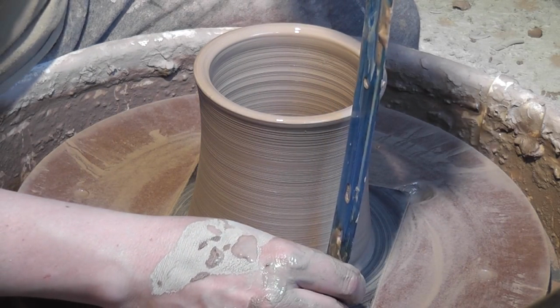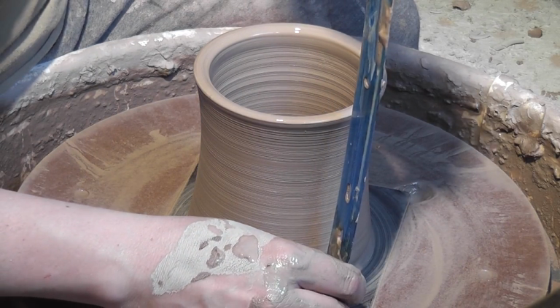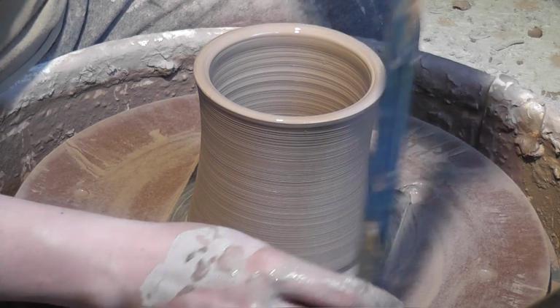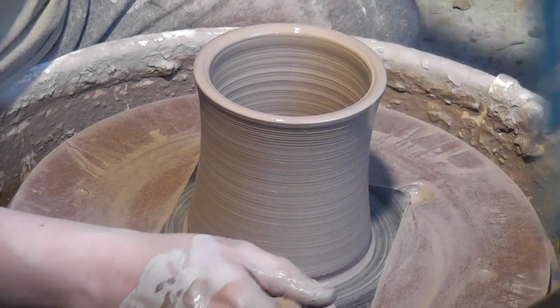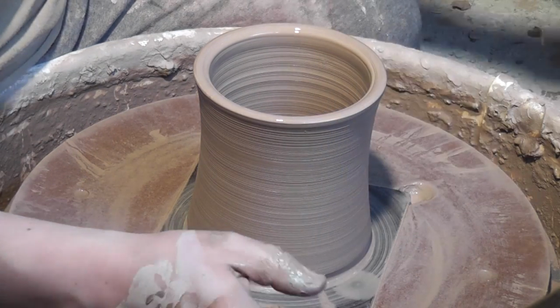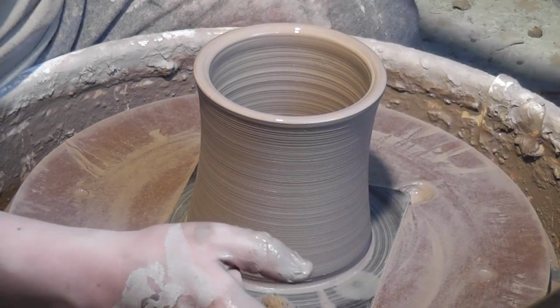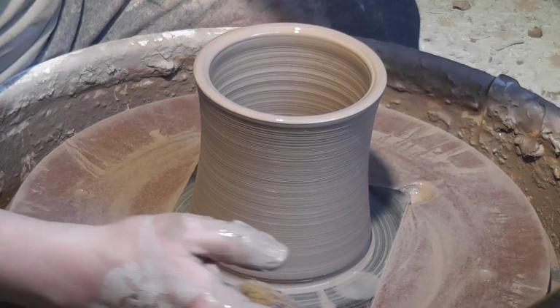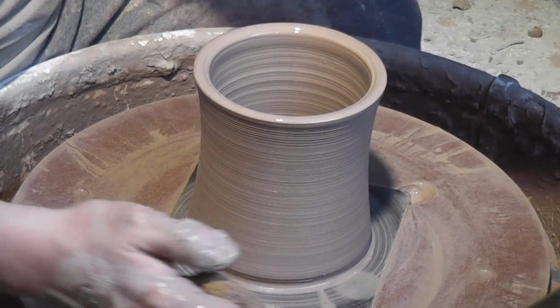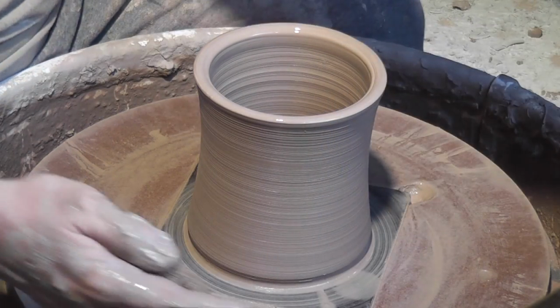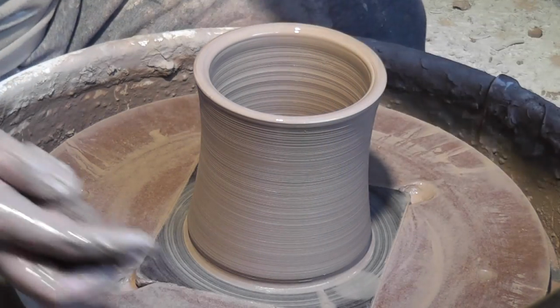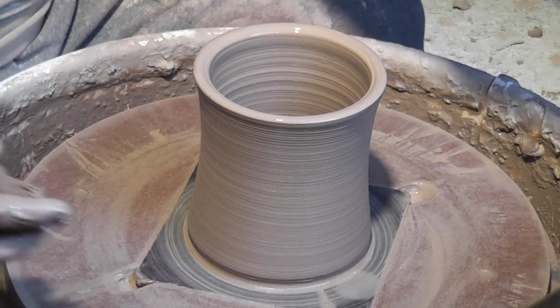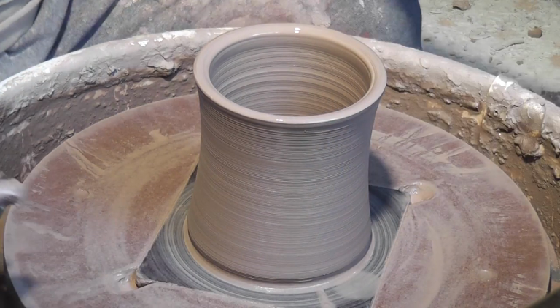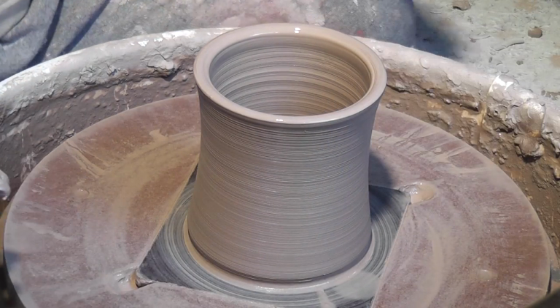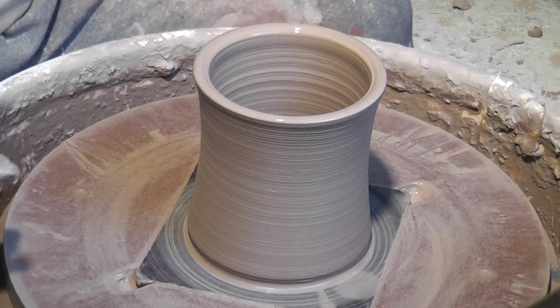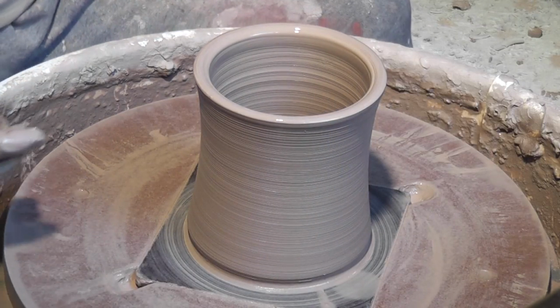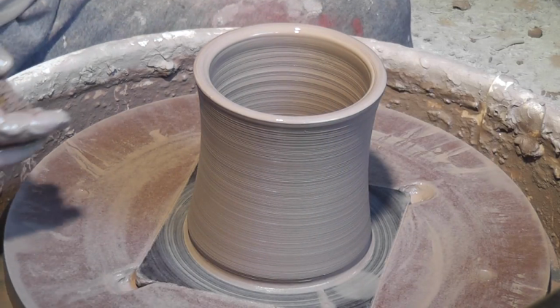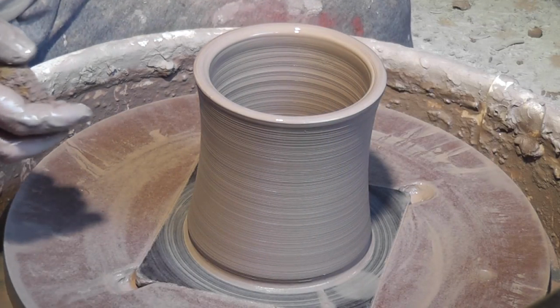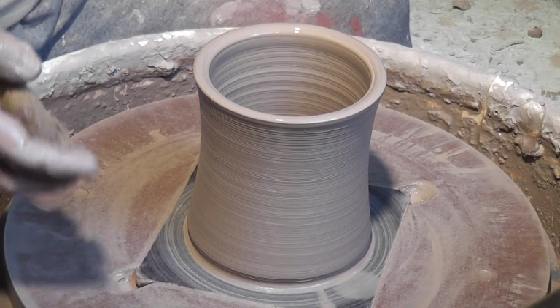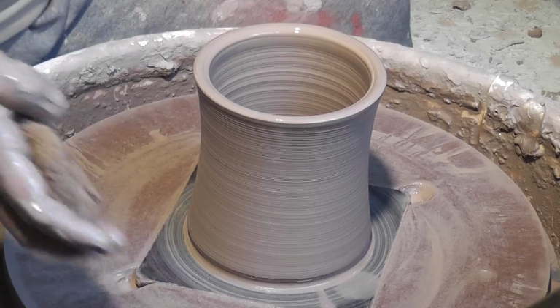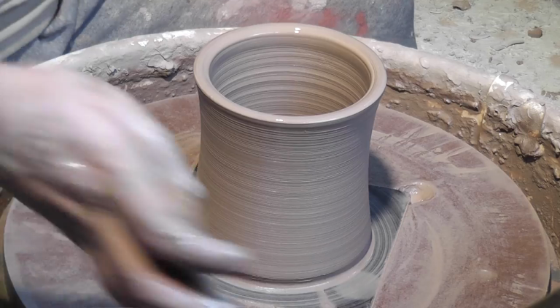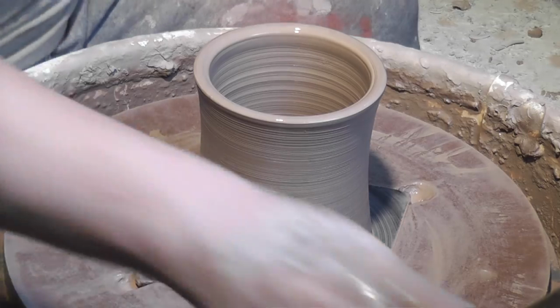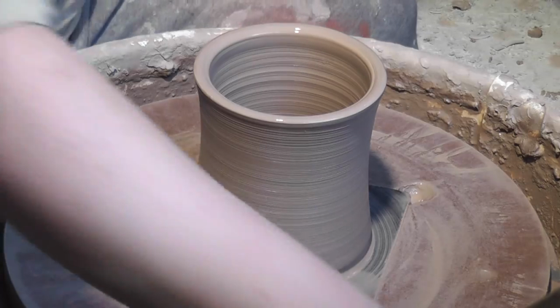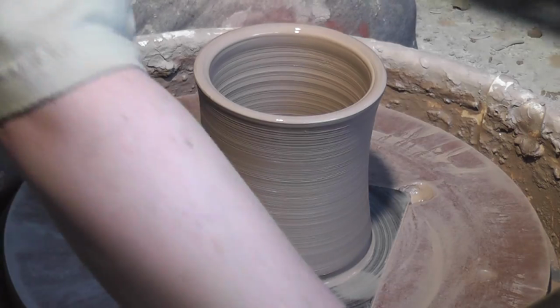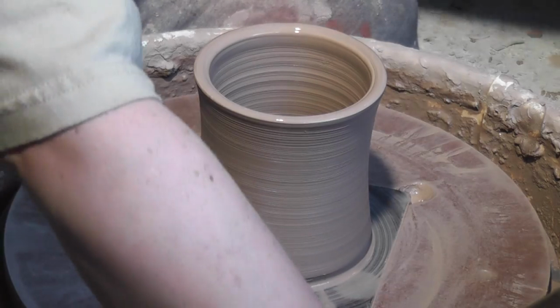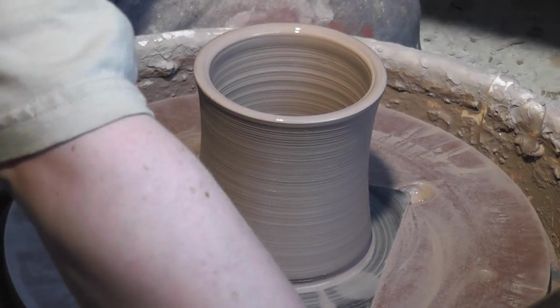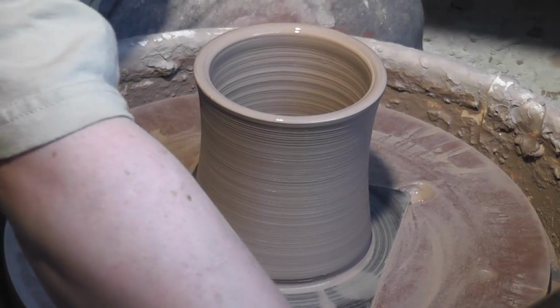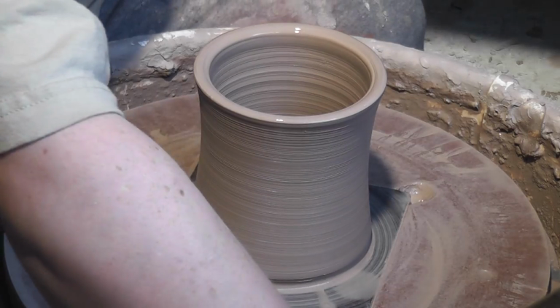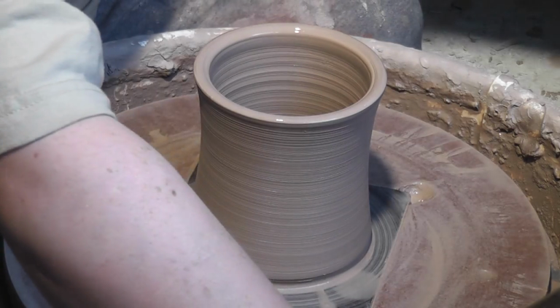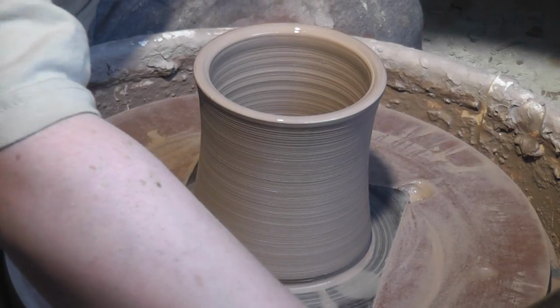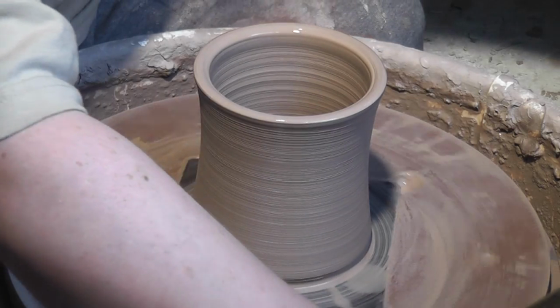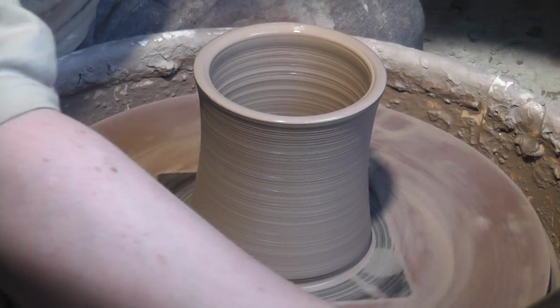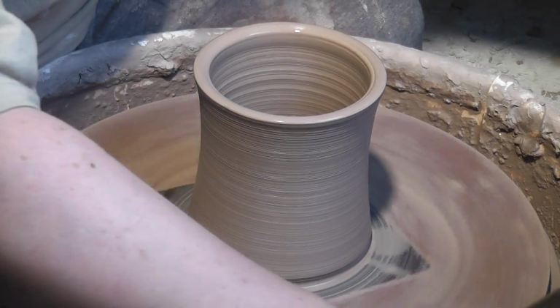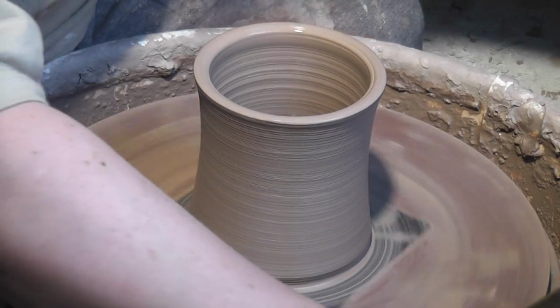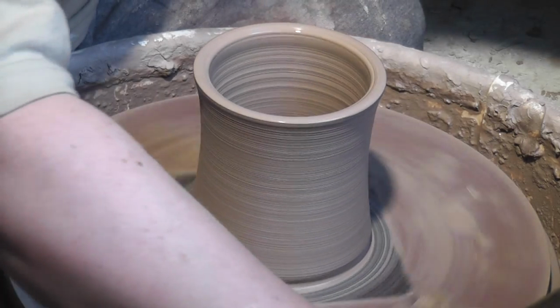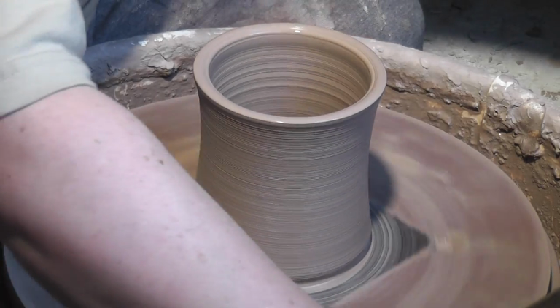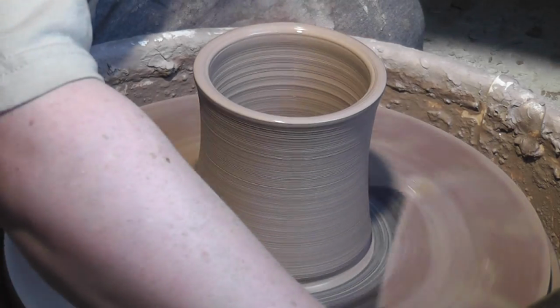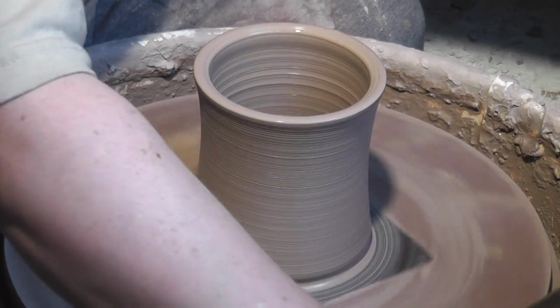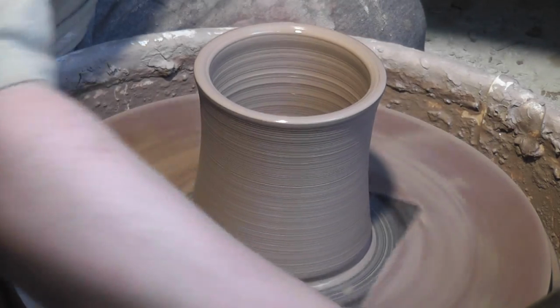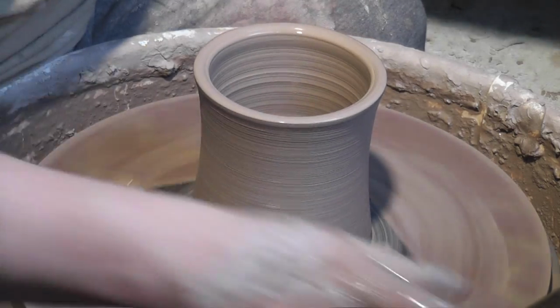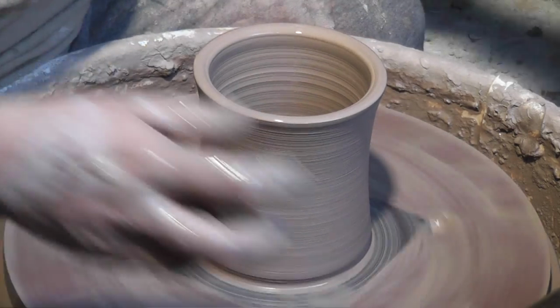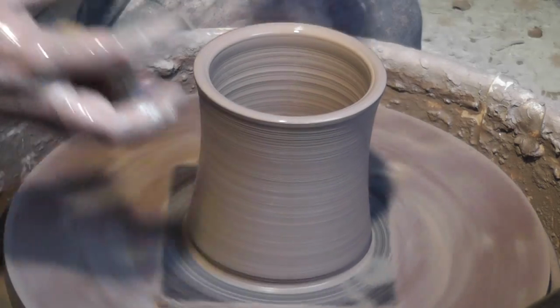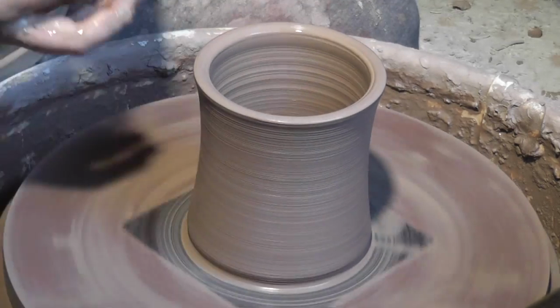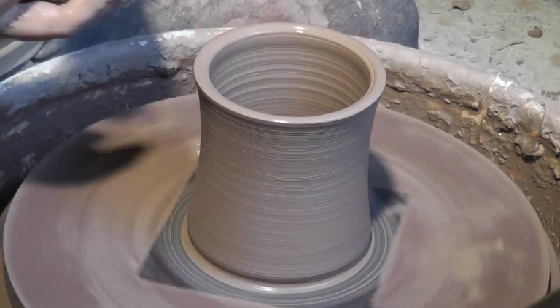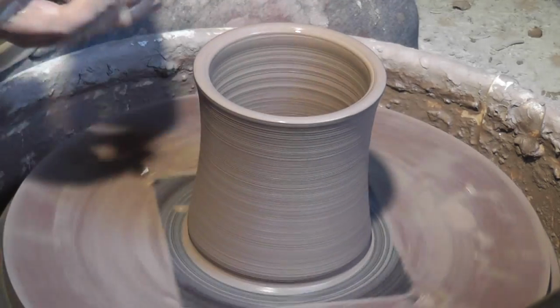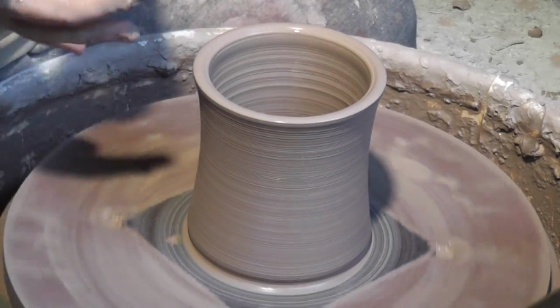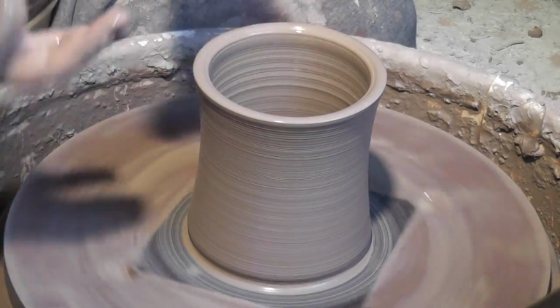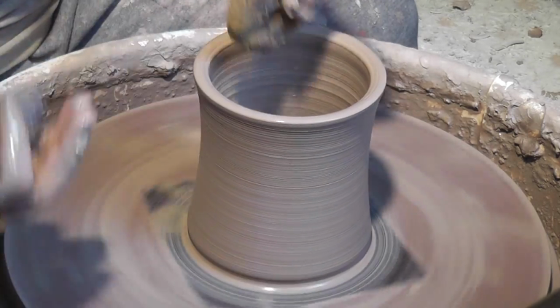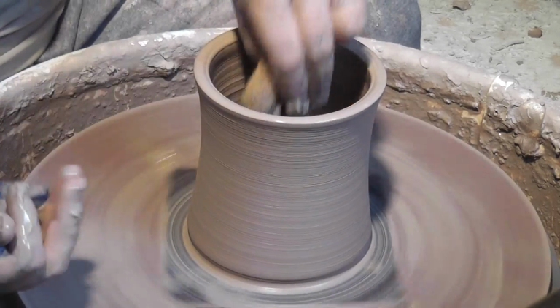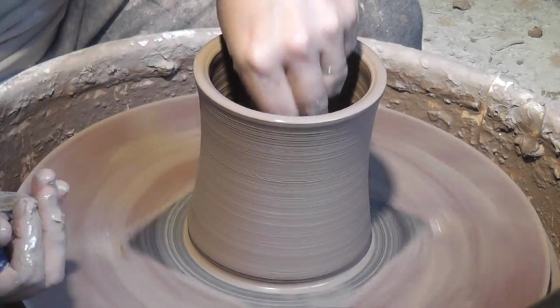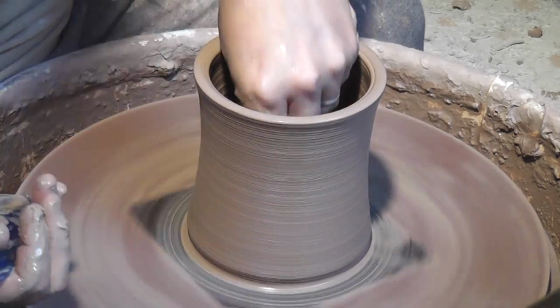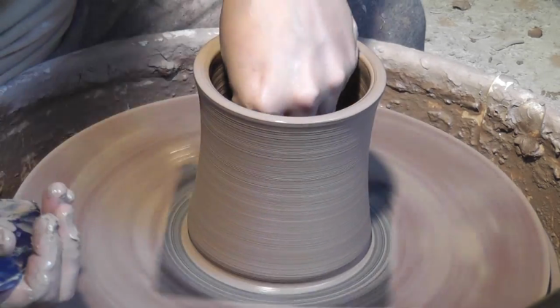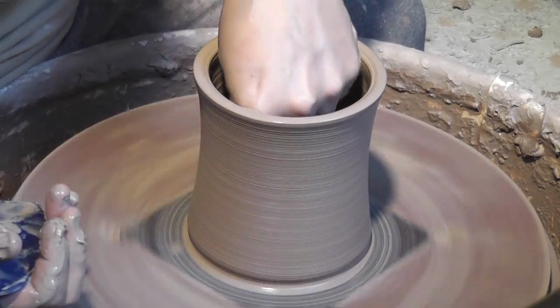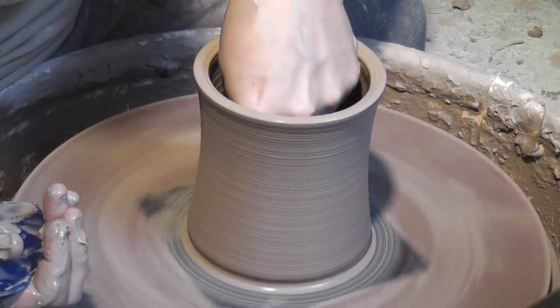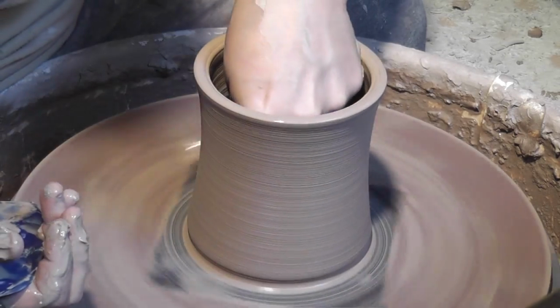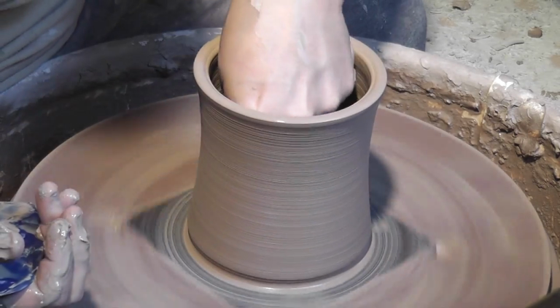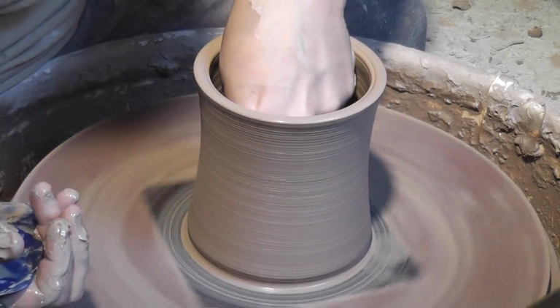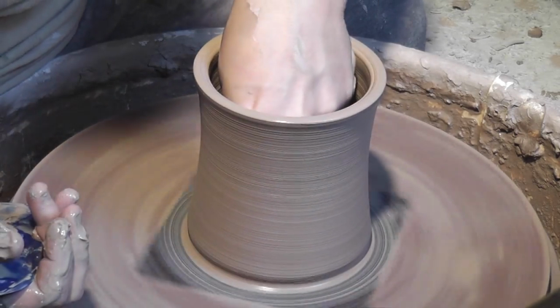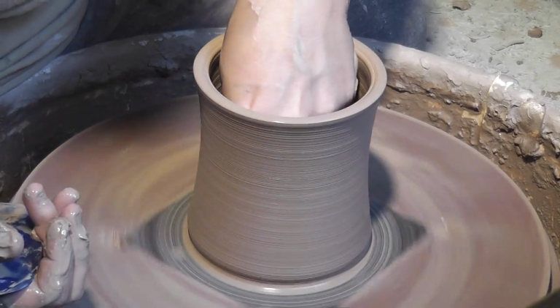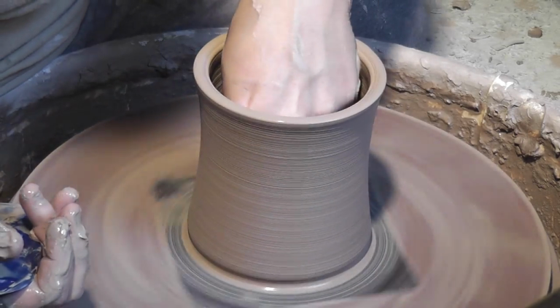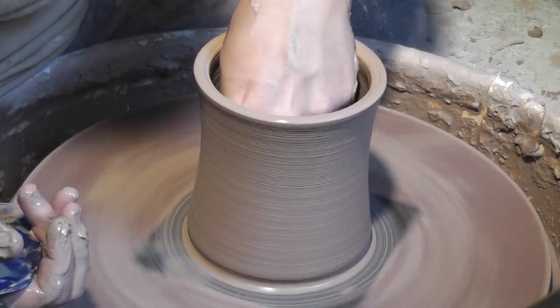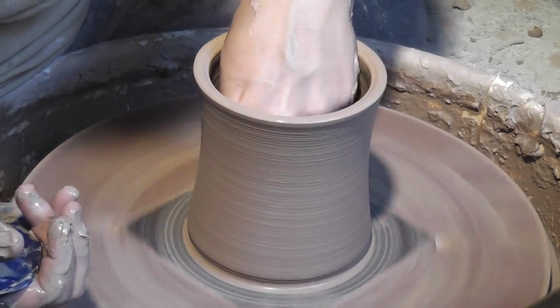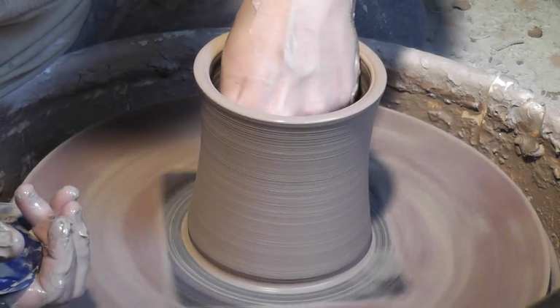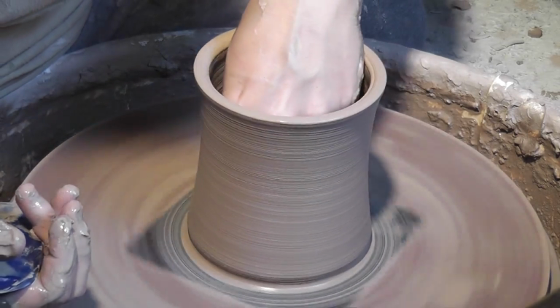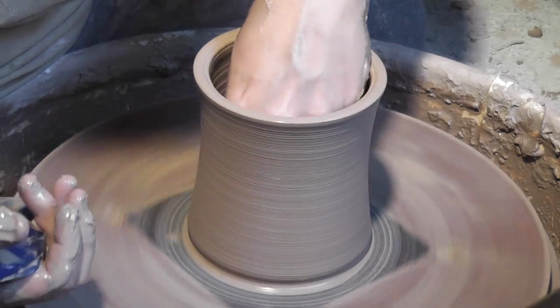Now I'll verify the height again. This looks good, so I'm going to go ahead and clean up the water out of the base of the pot.